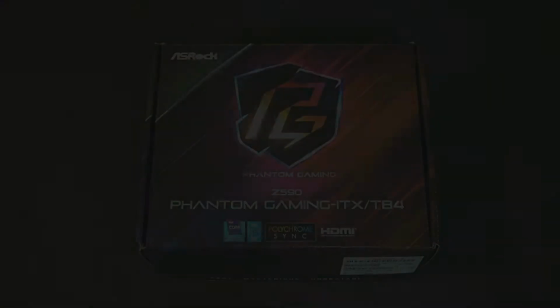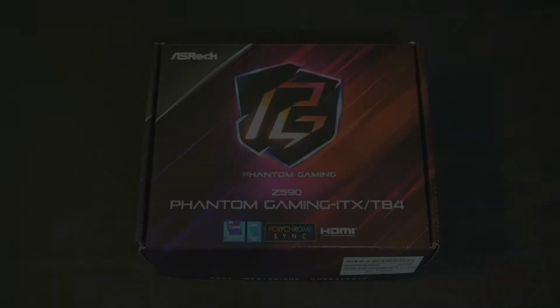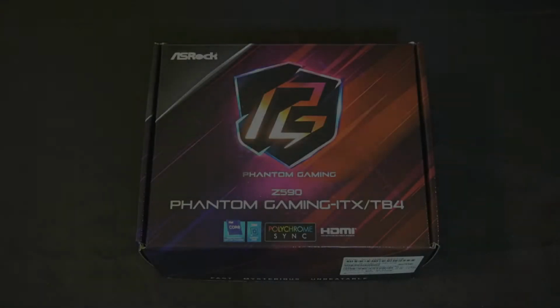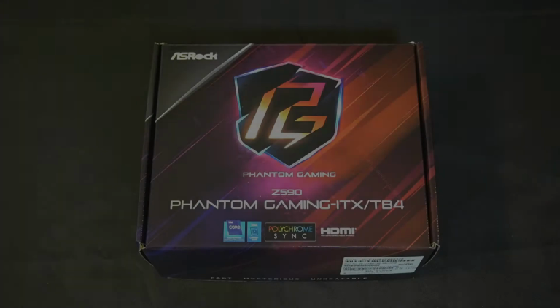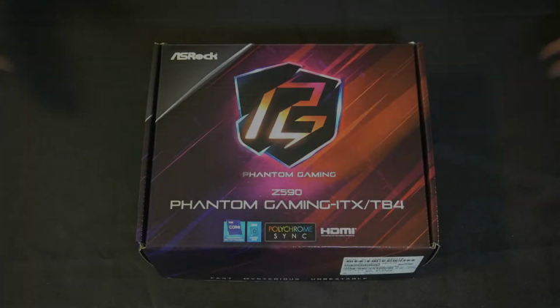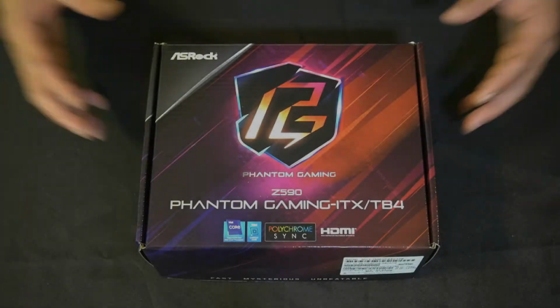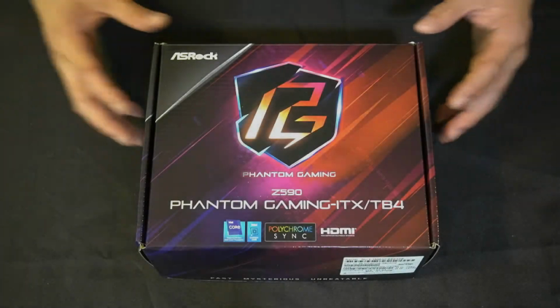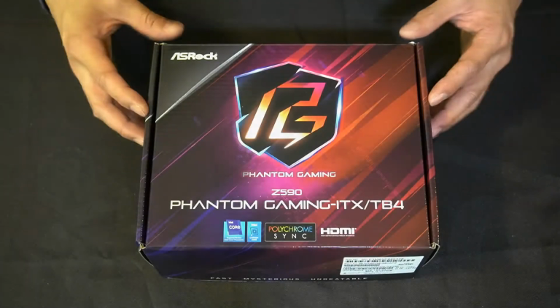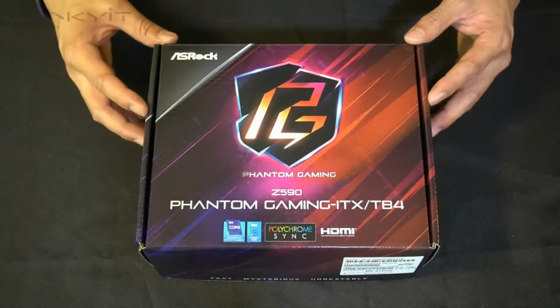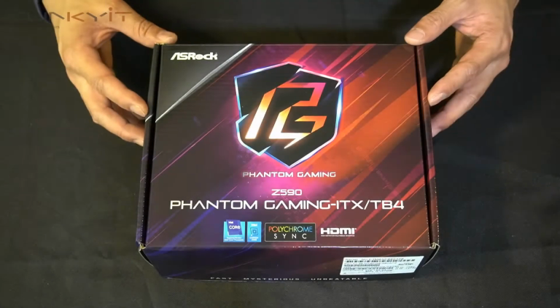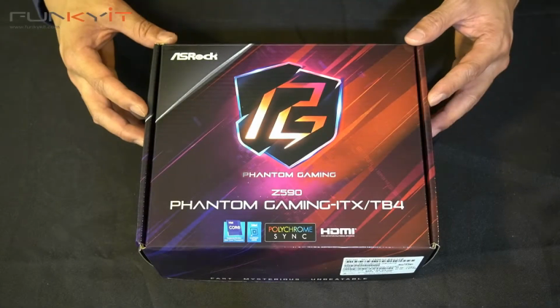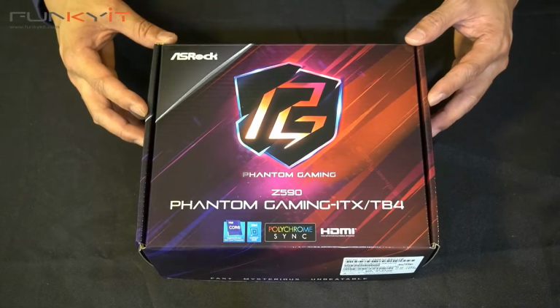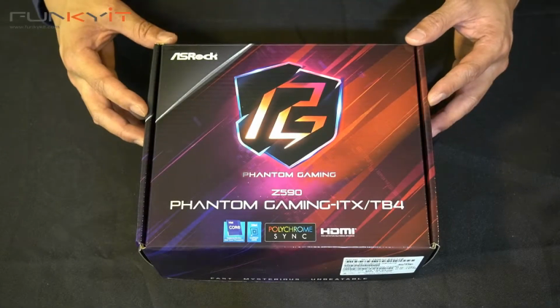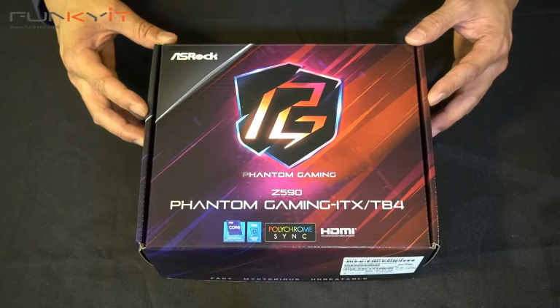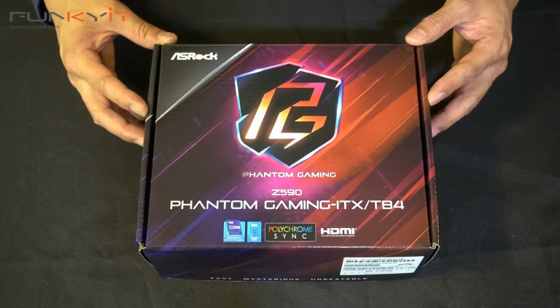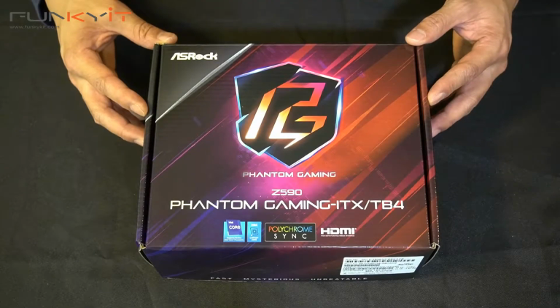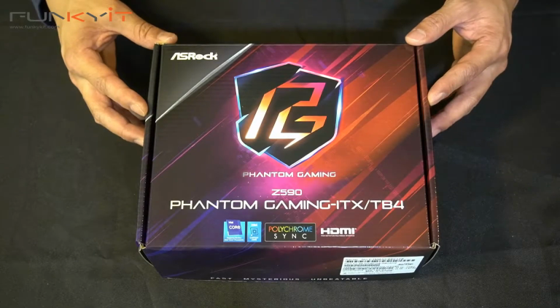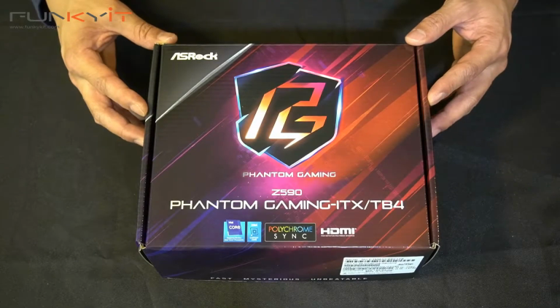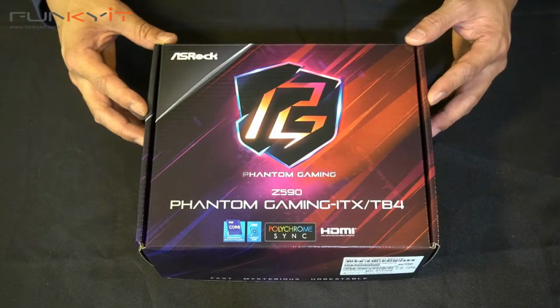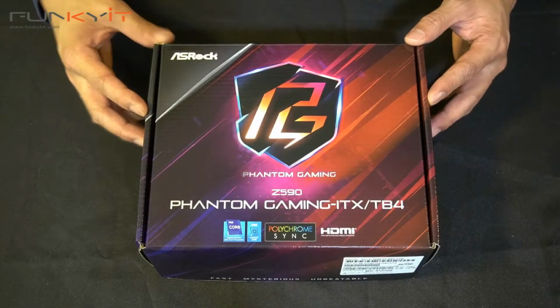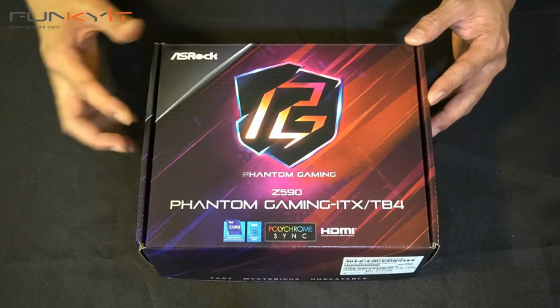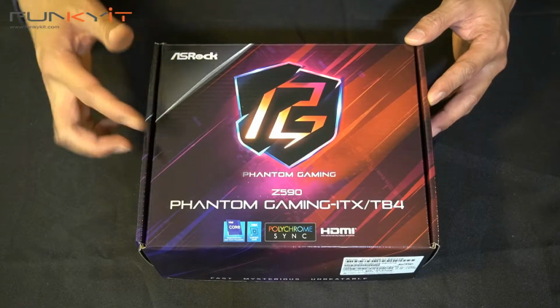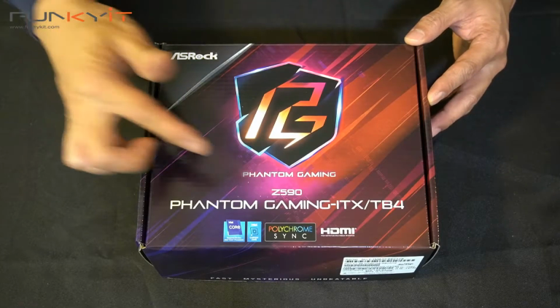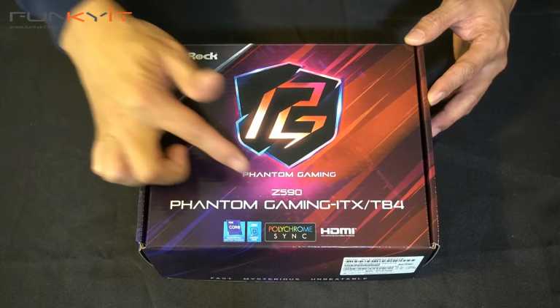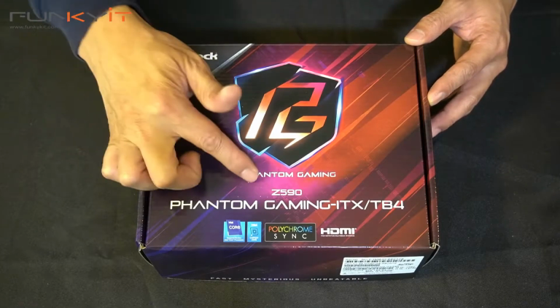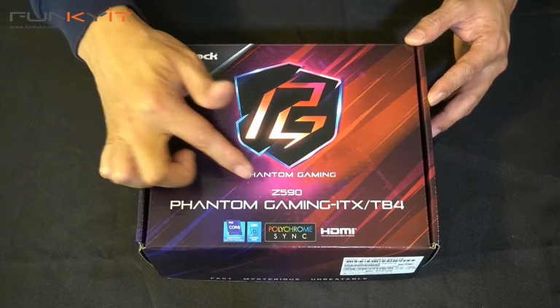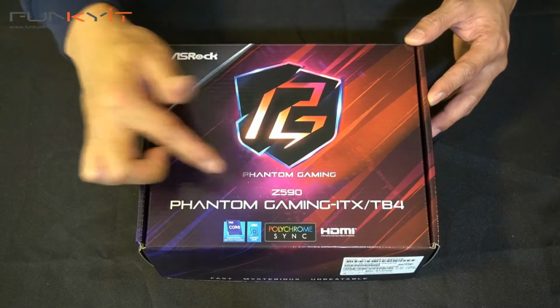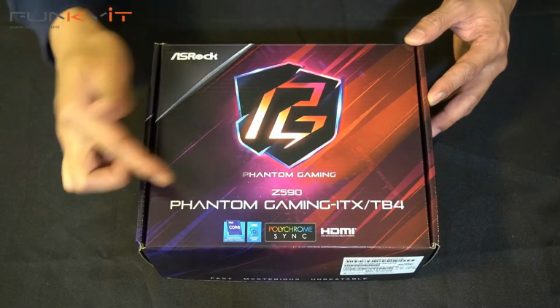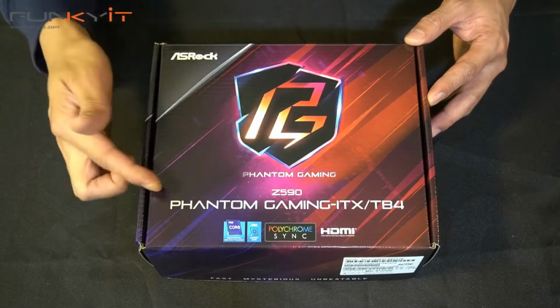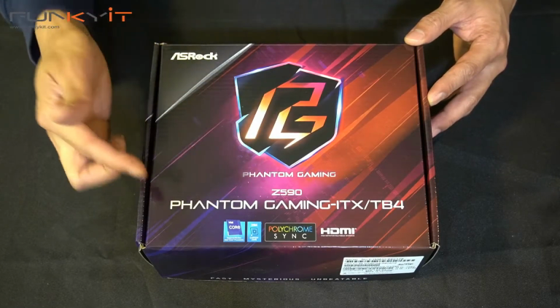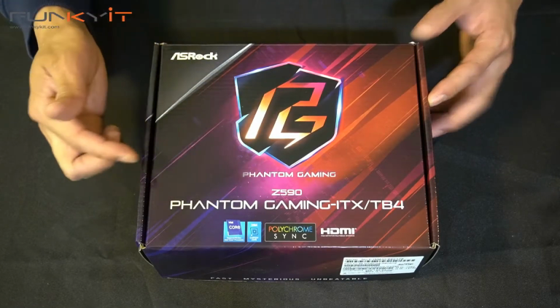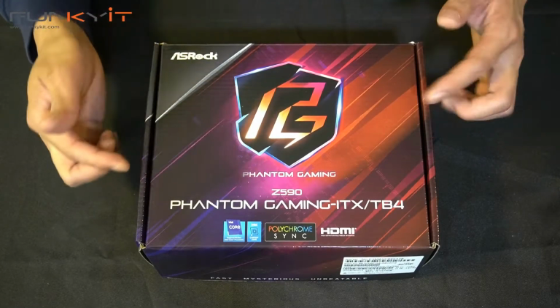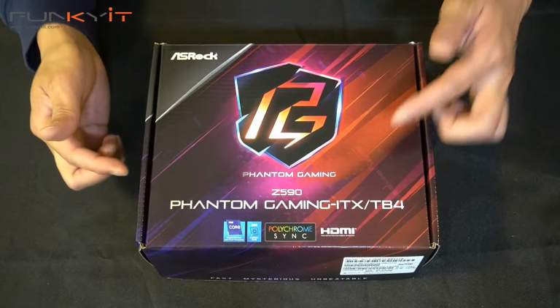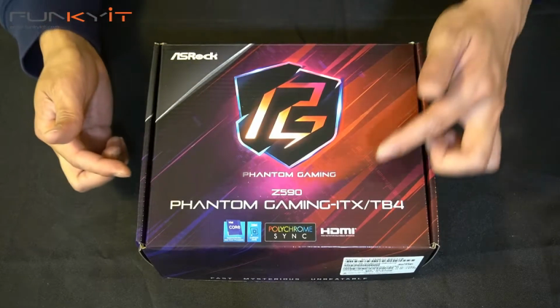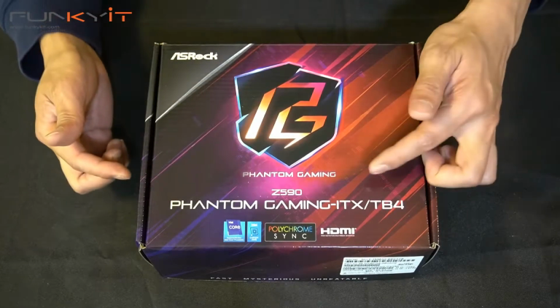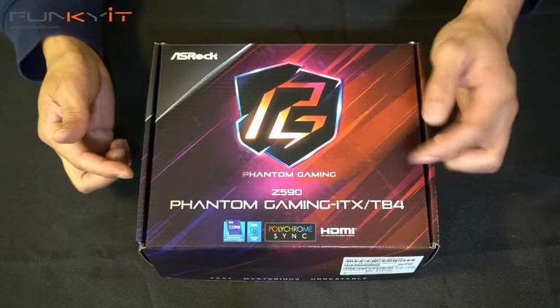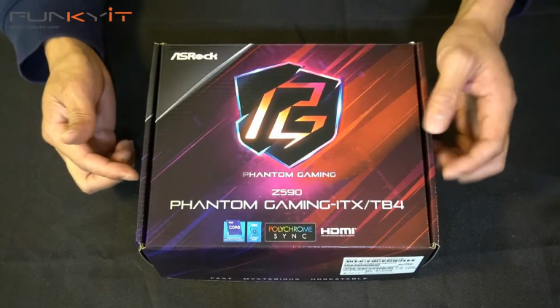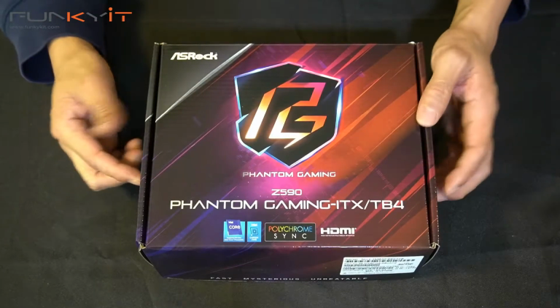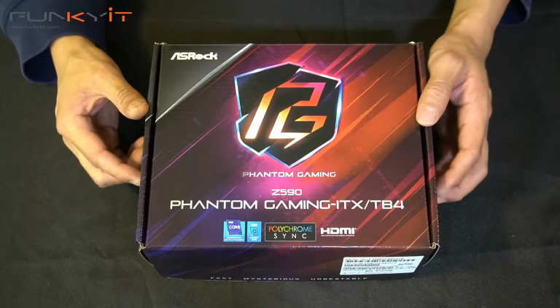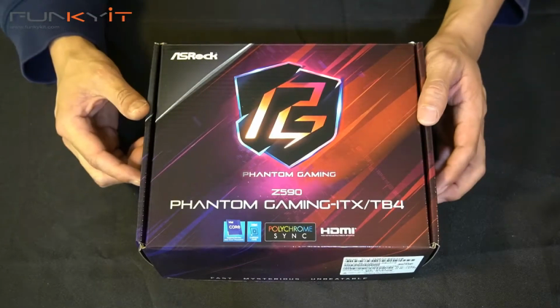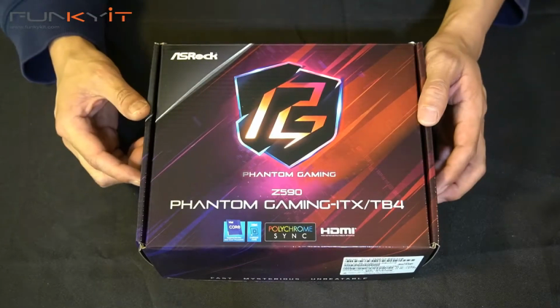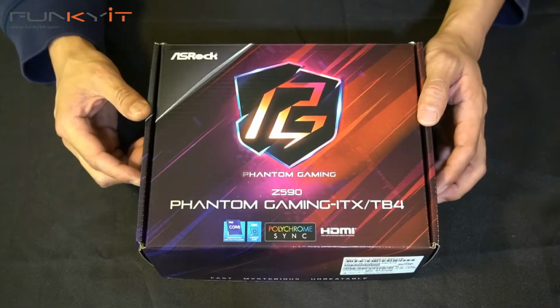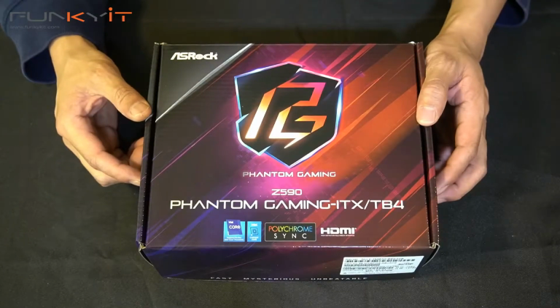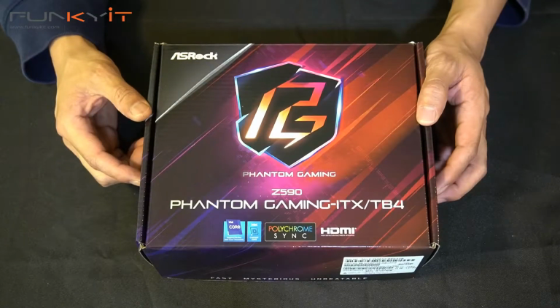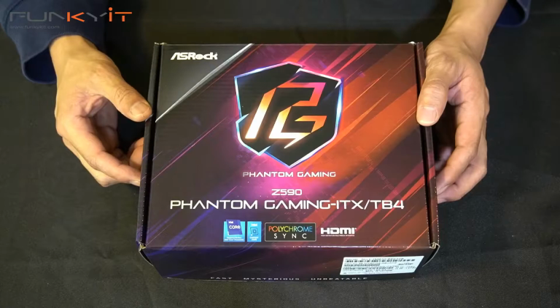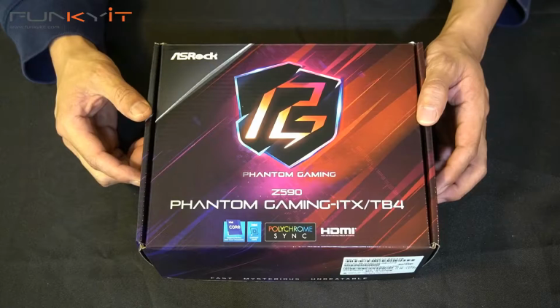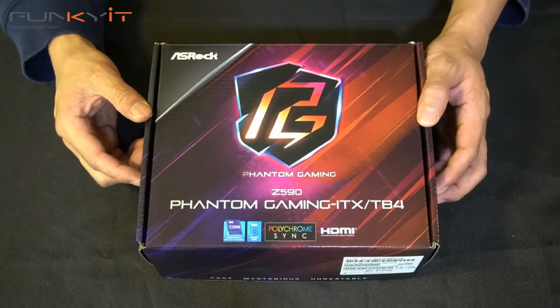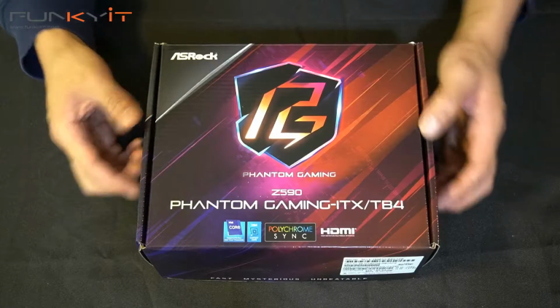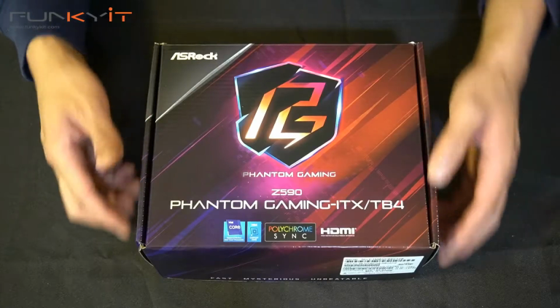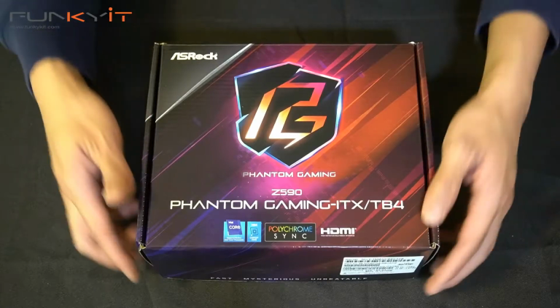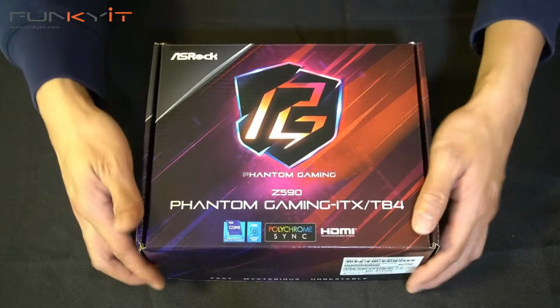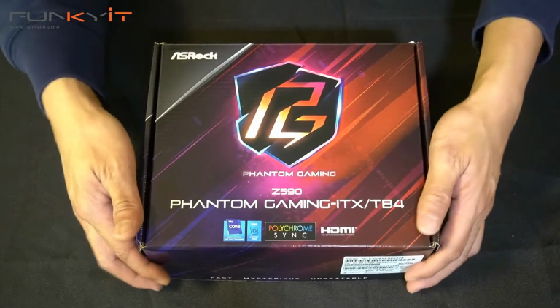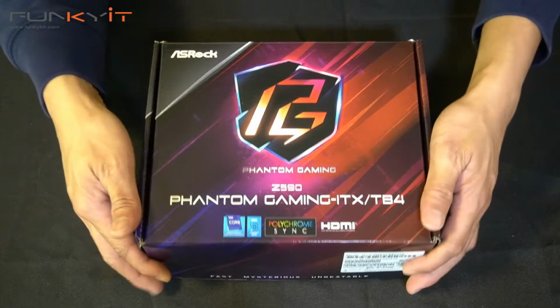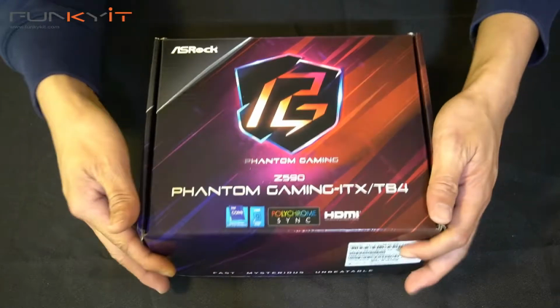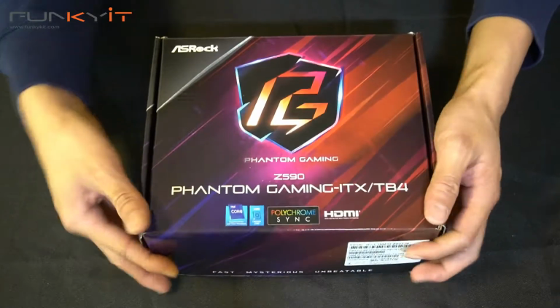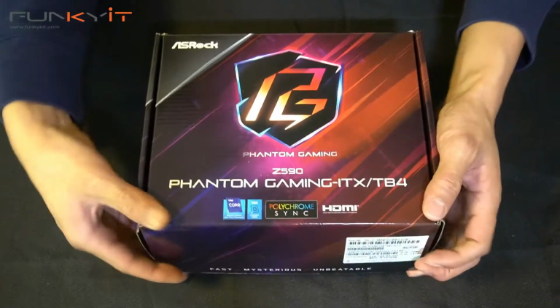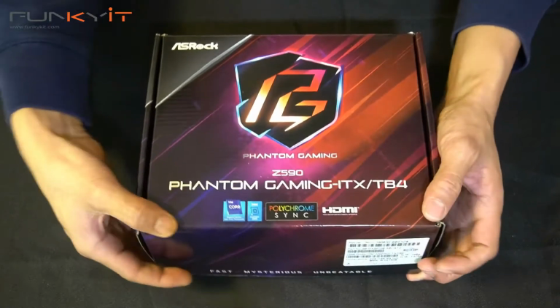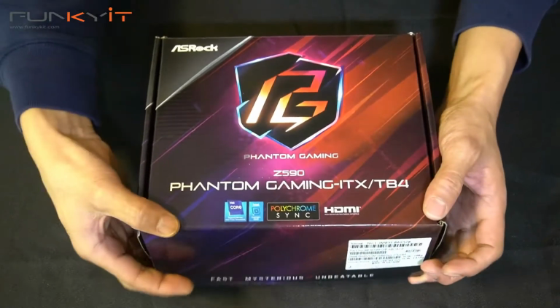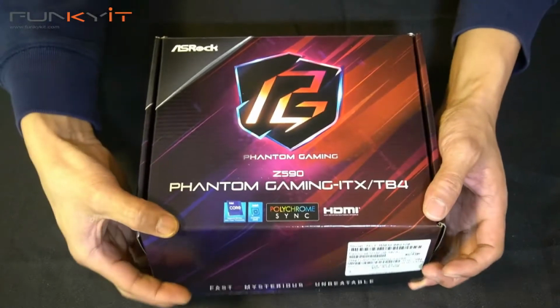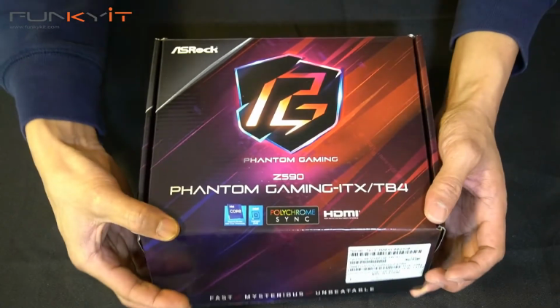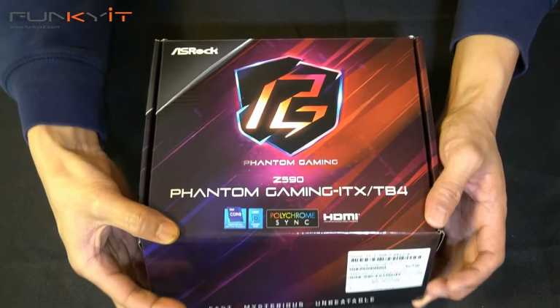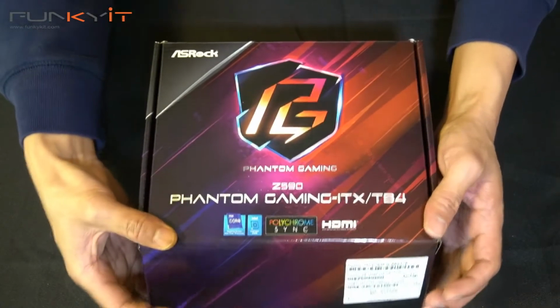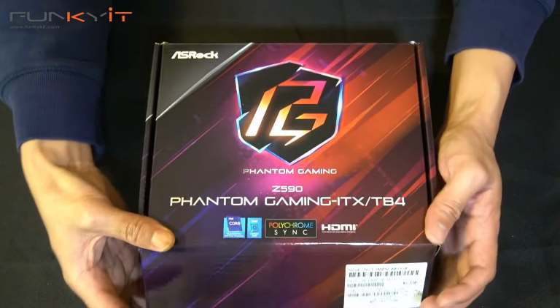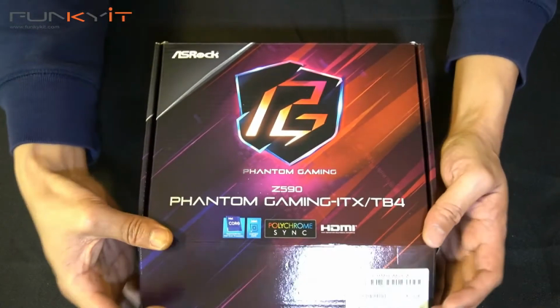Alright, let's do a quick unboxing of the ASRock Z590 Phantom Gaming ITX TB4 motherboard. Let's have a look inside the box.